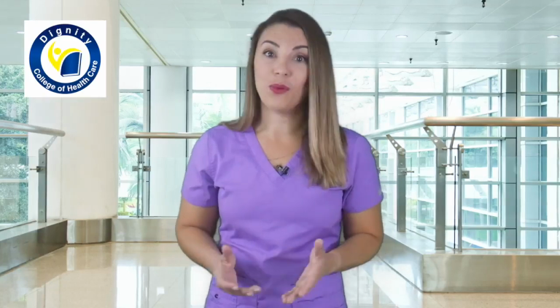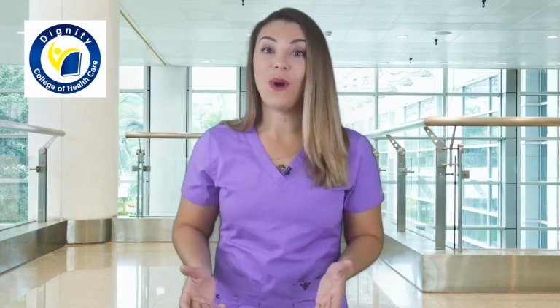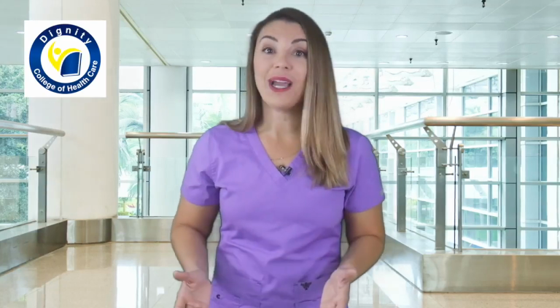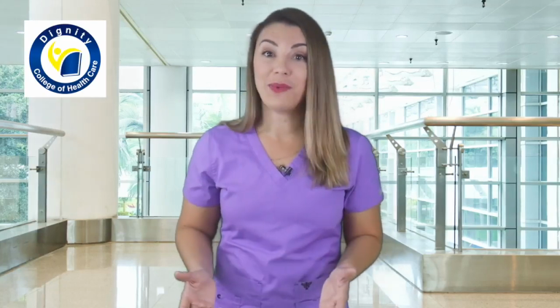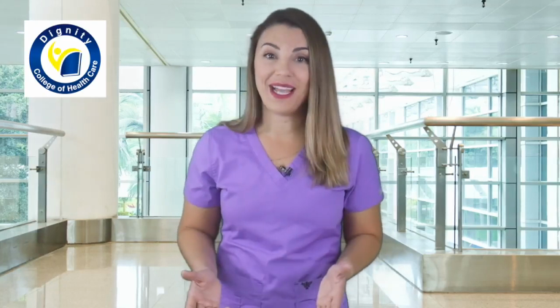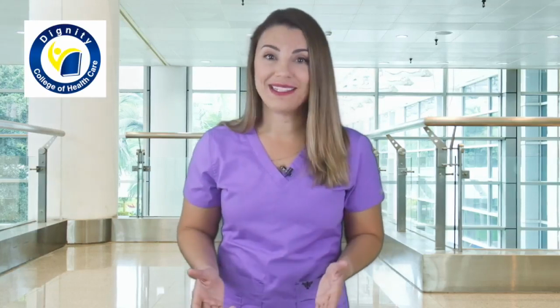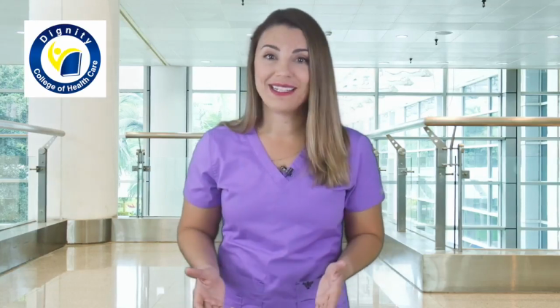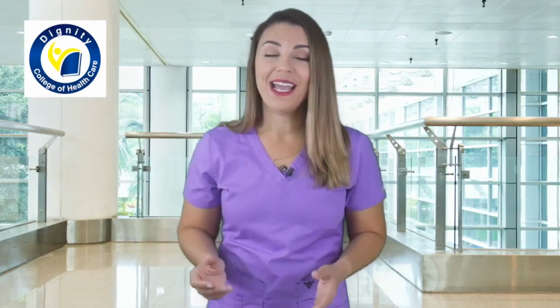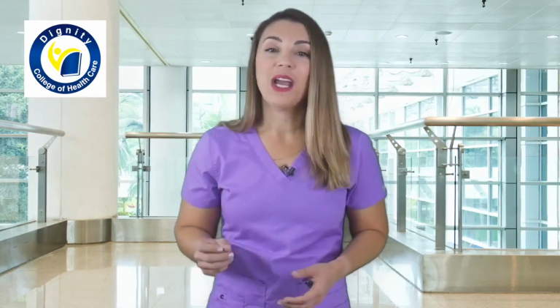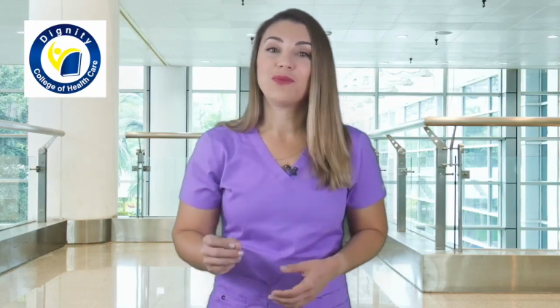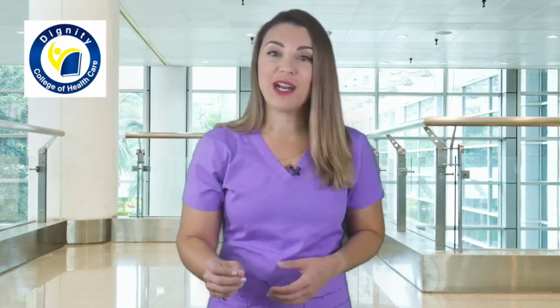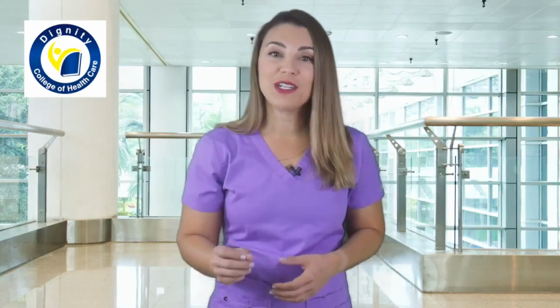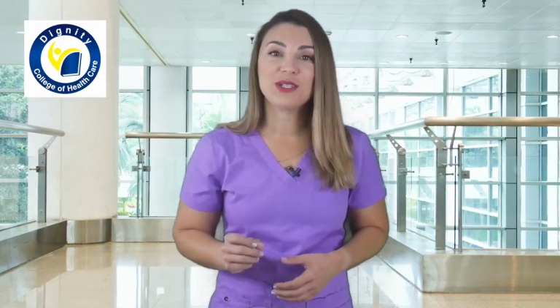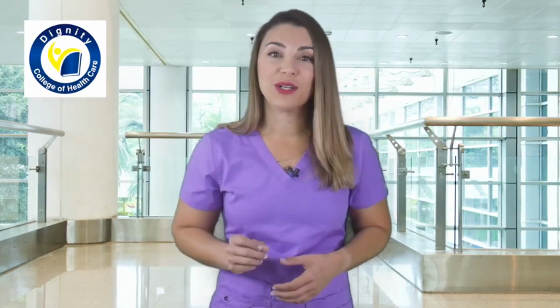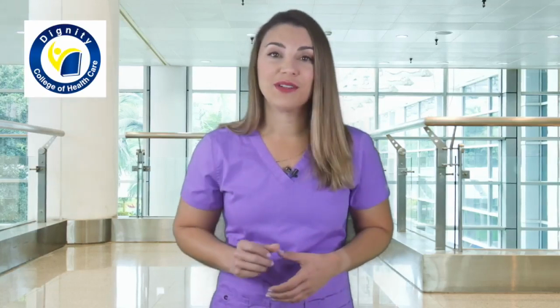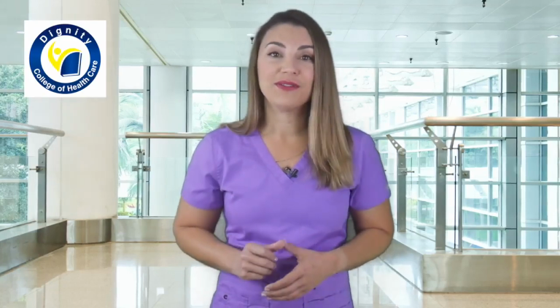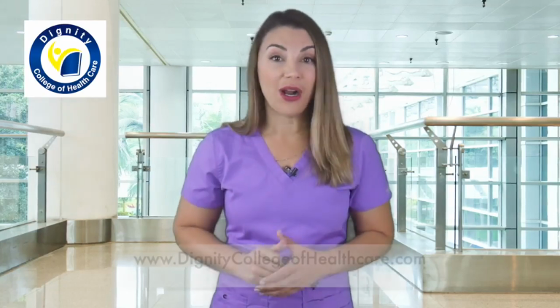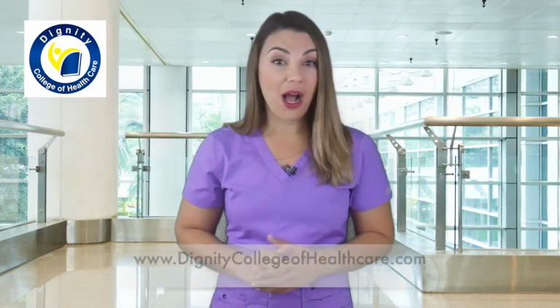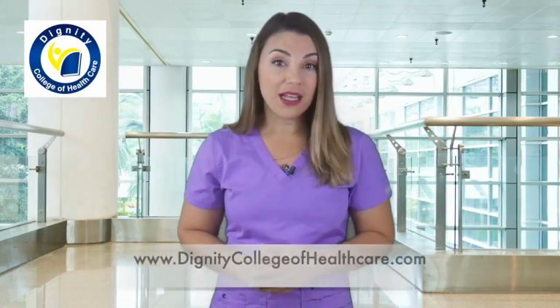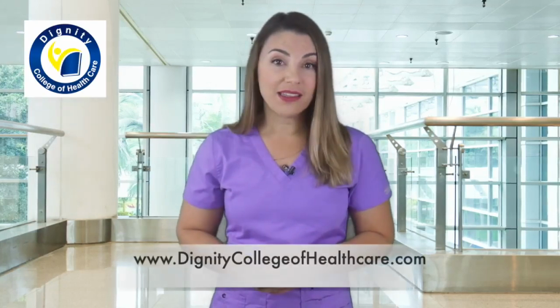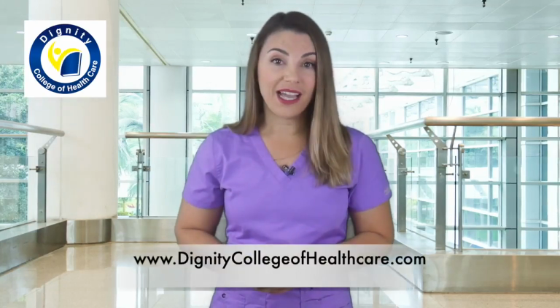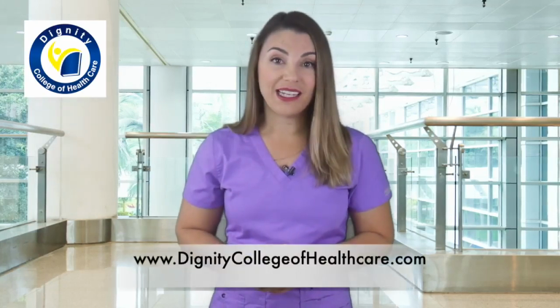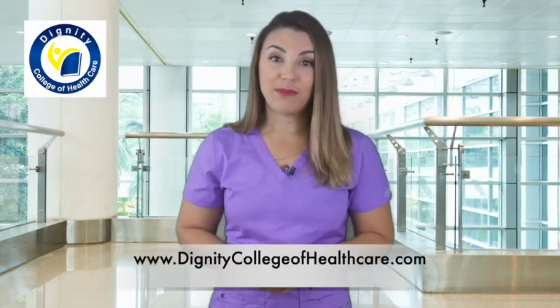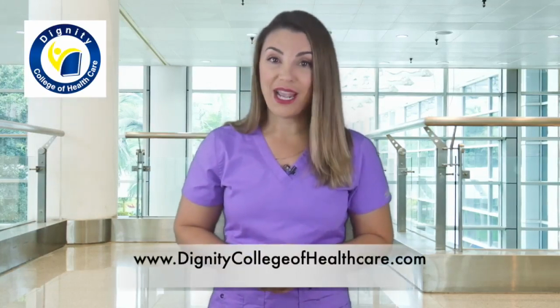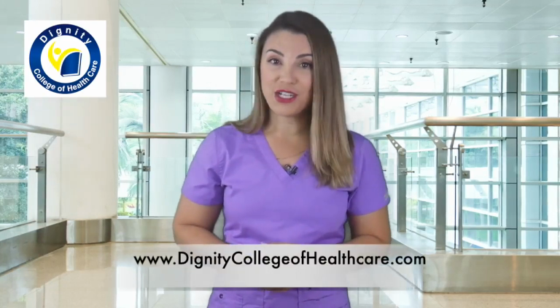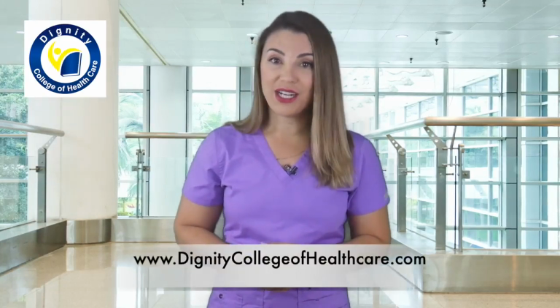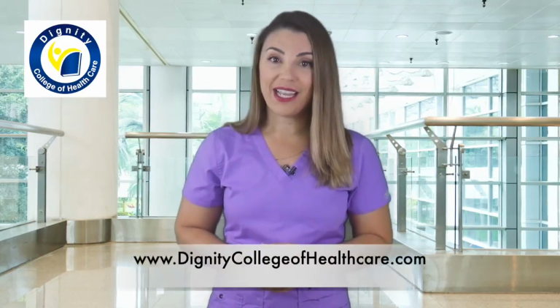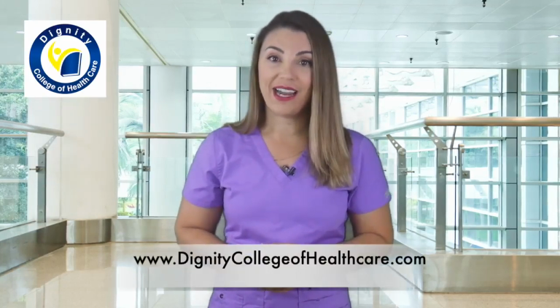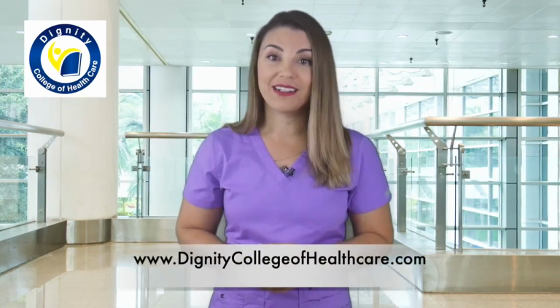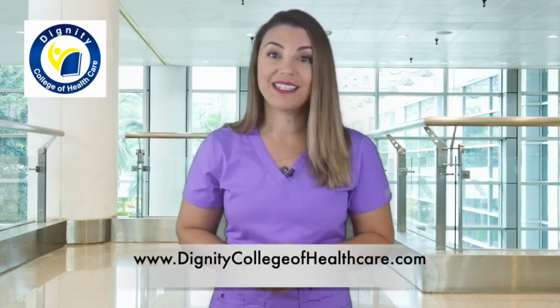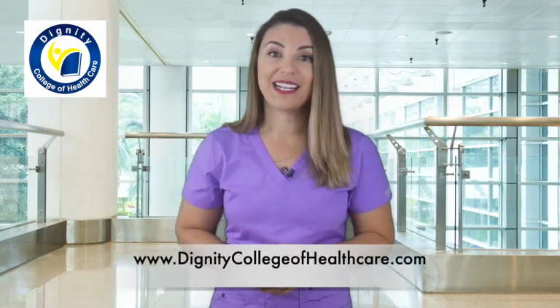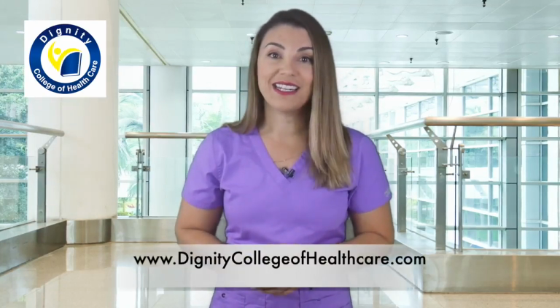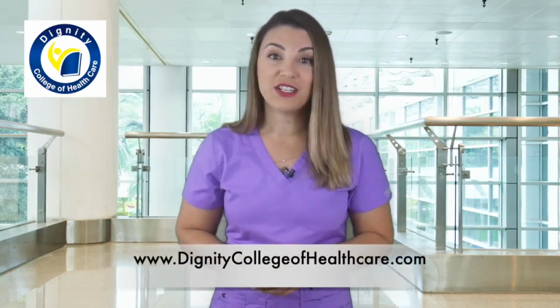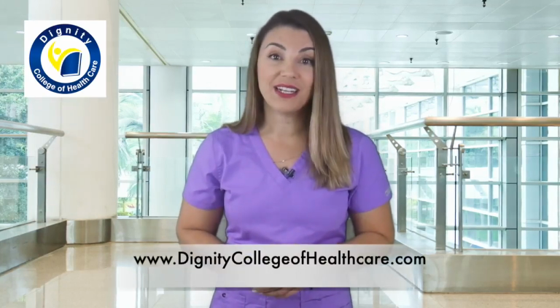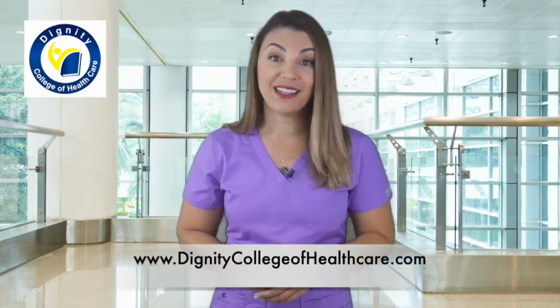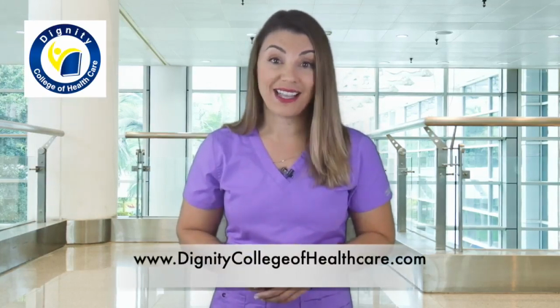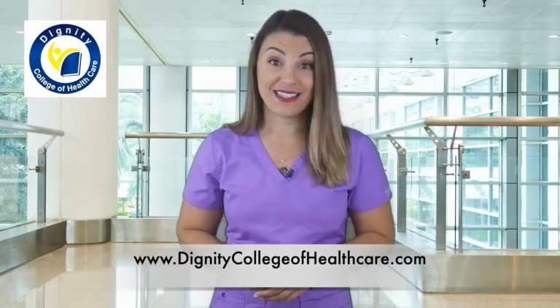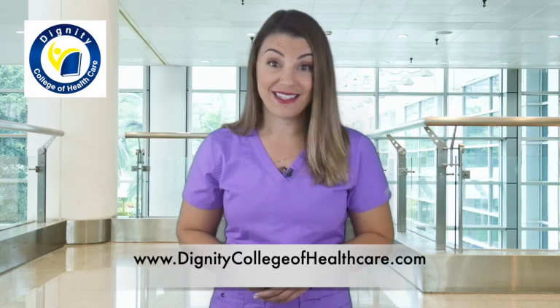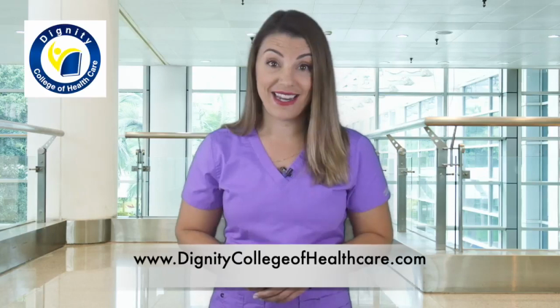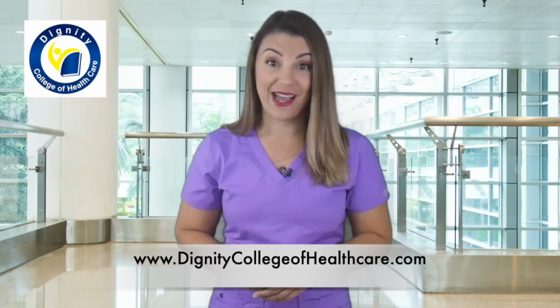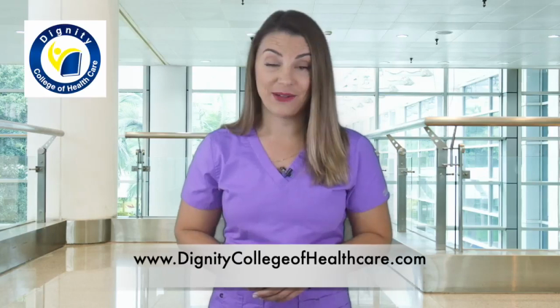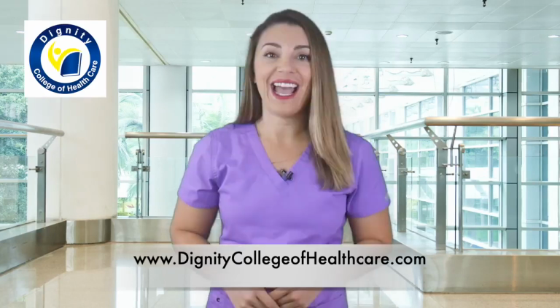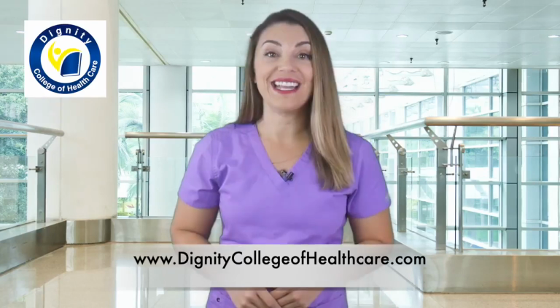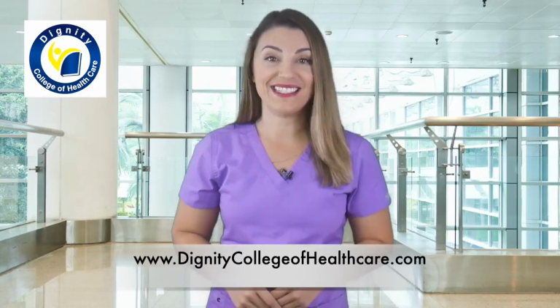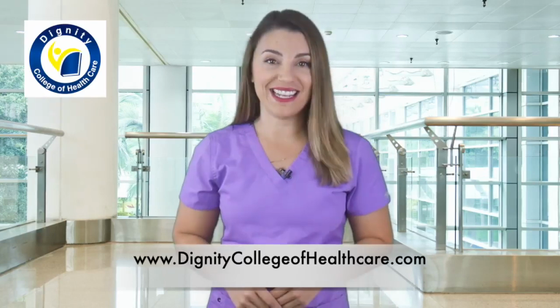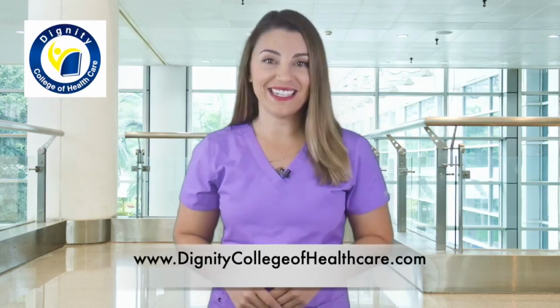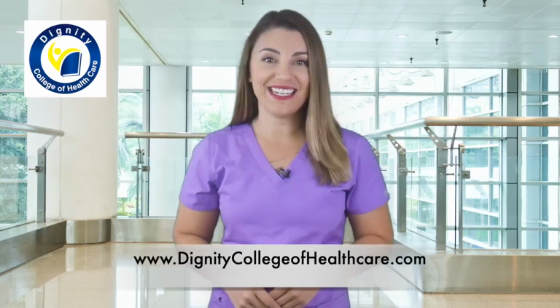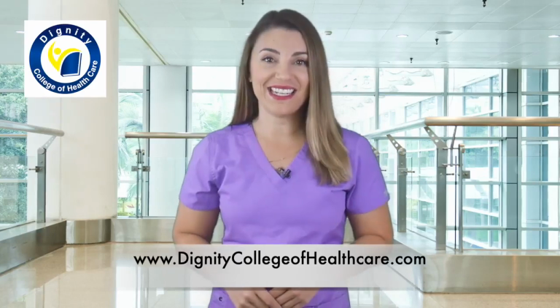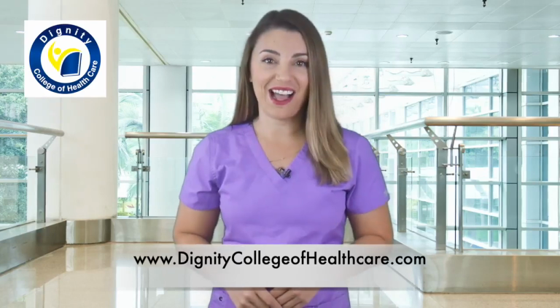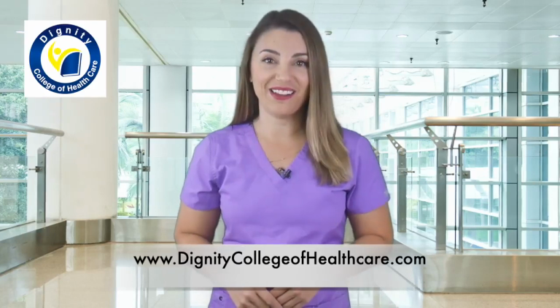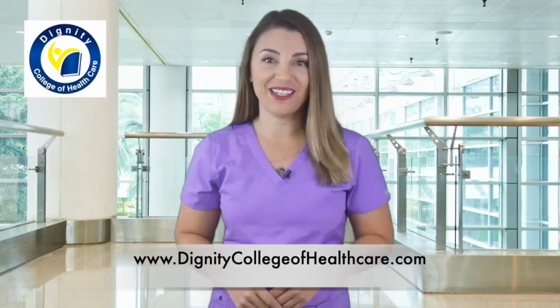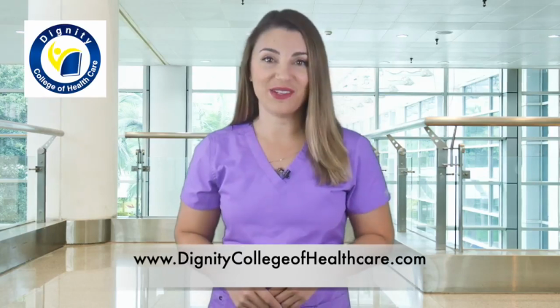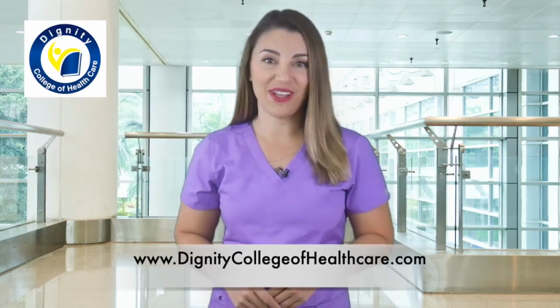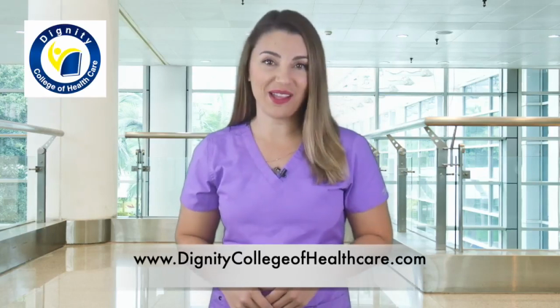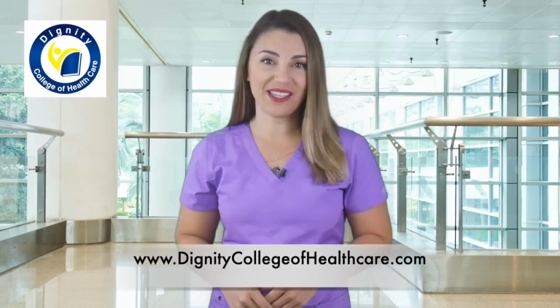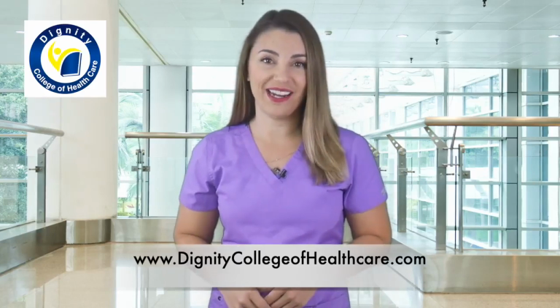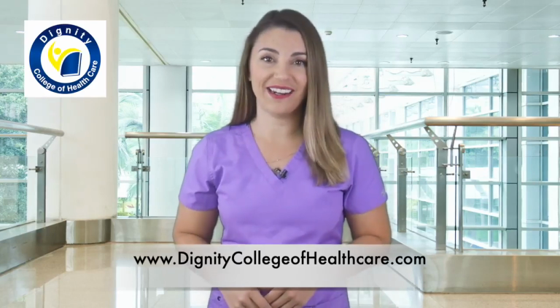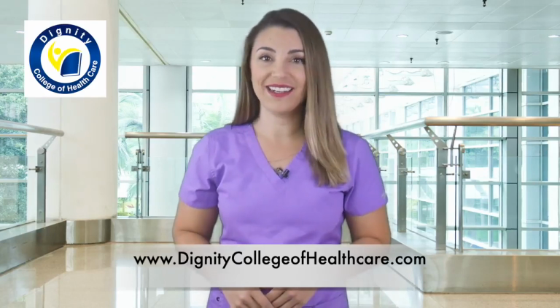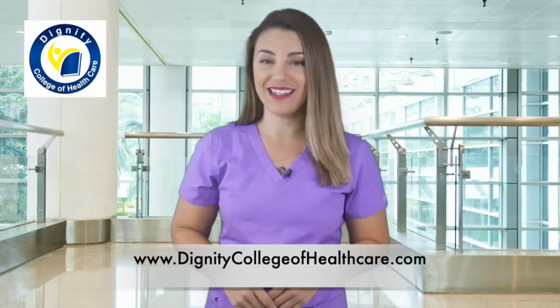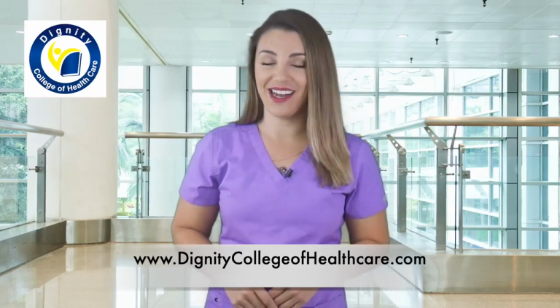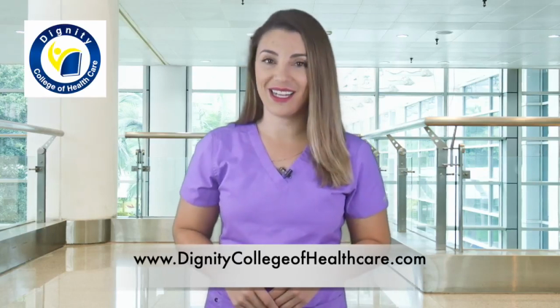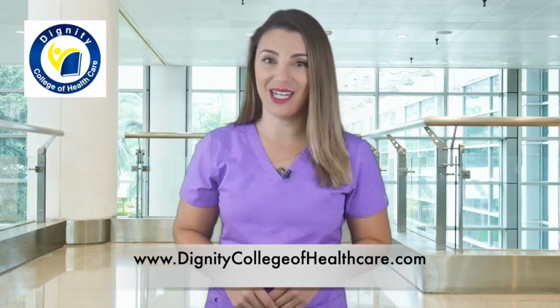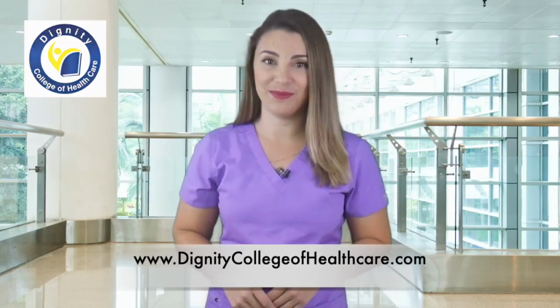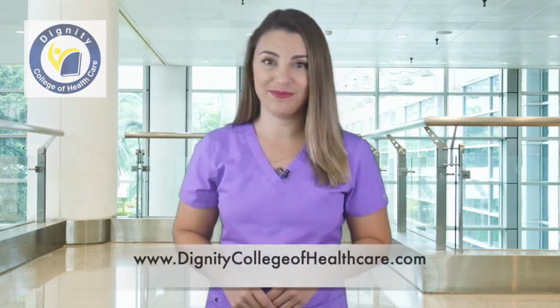Why wait? Register for online patient care technician classes now at DignityCollegeofHealthcare.com.